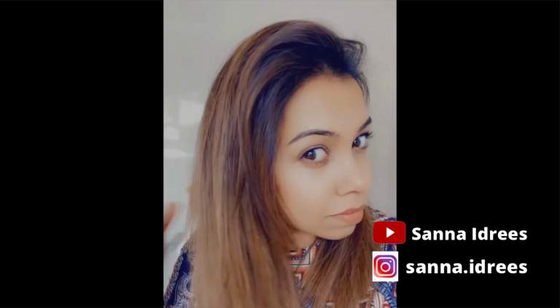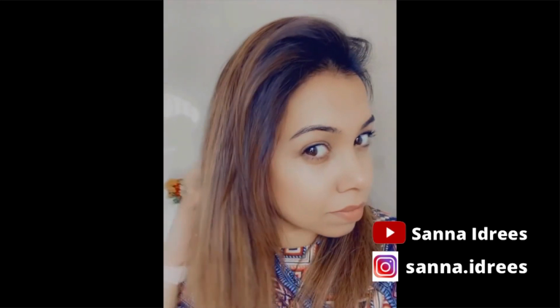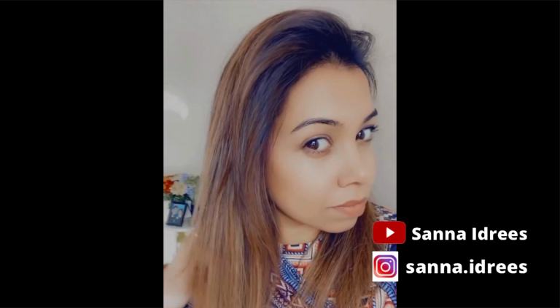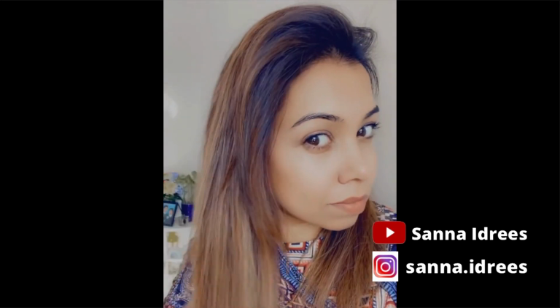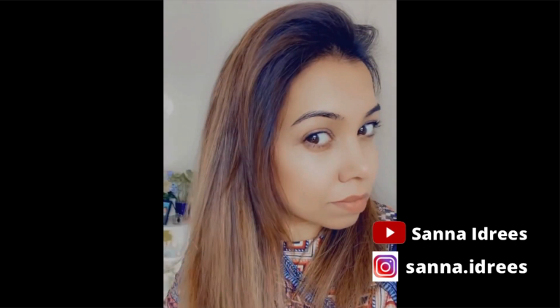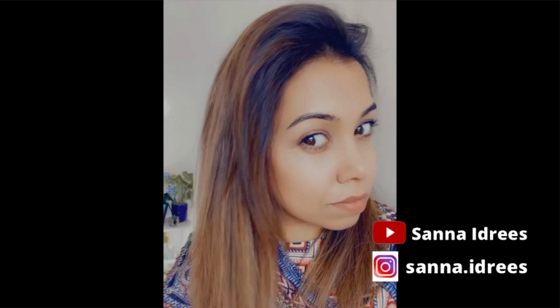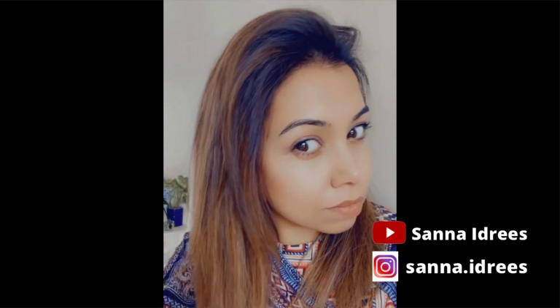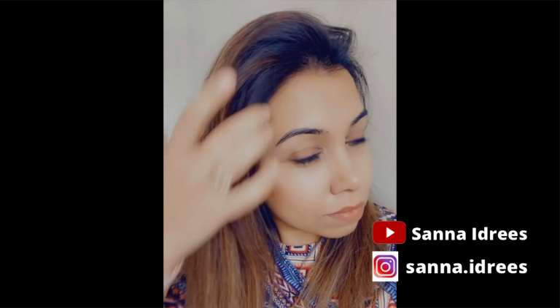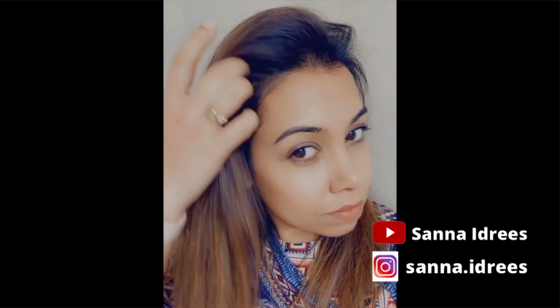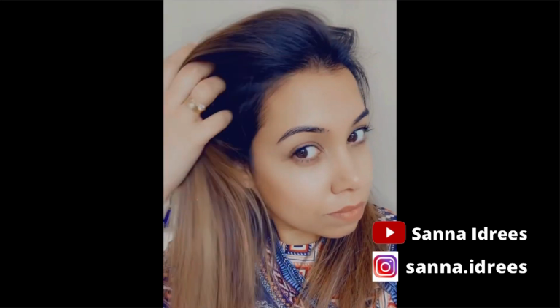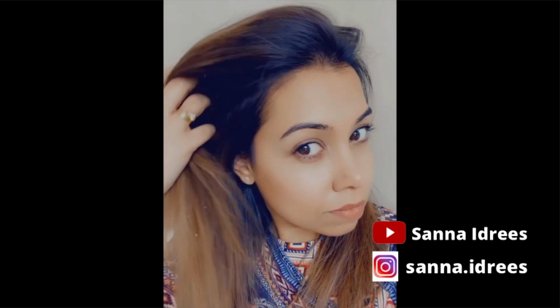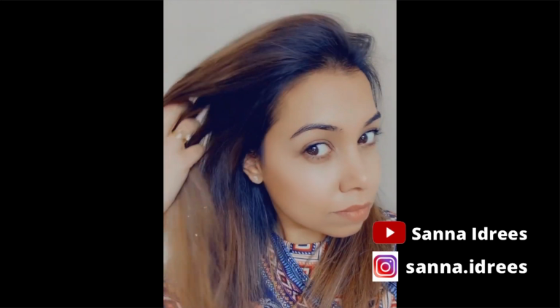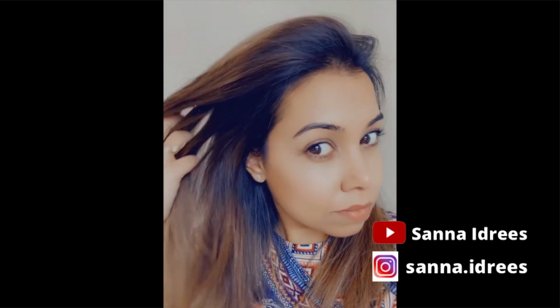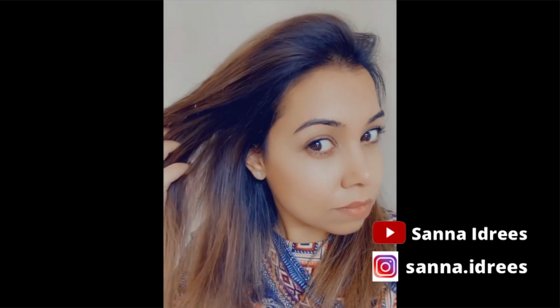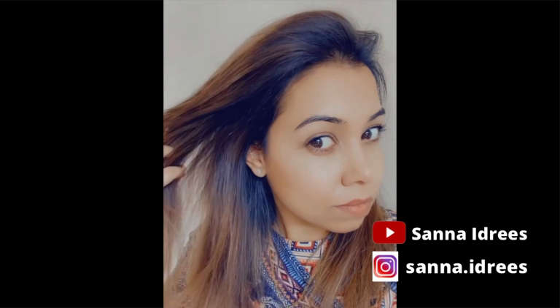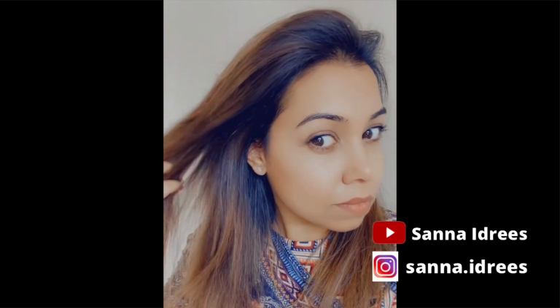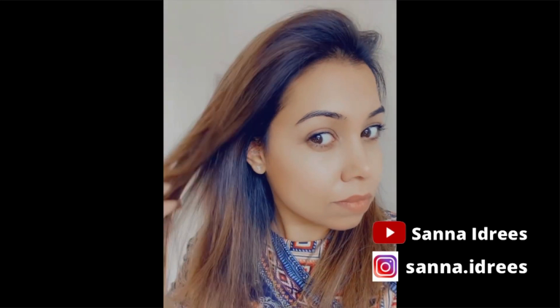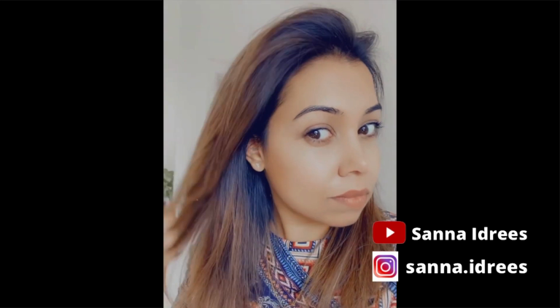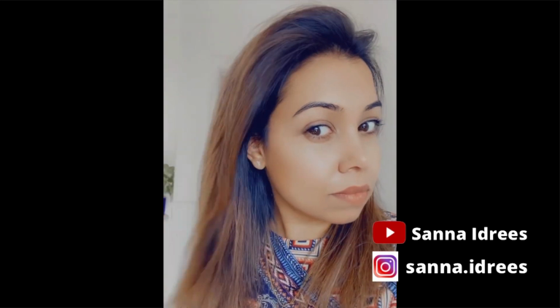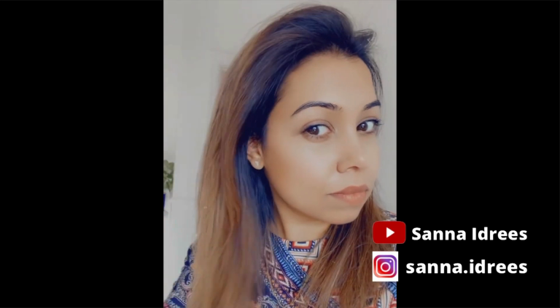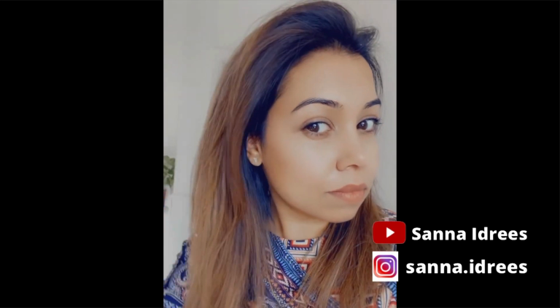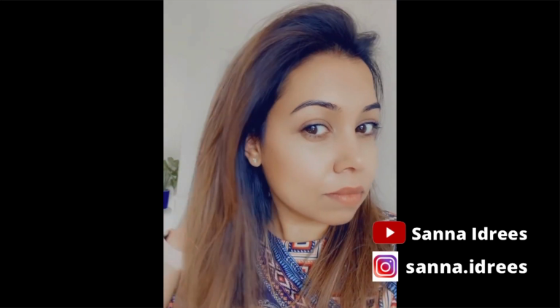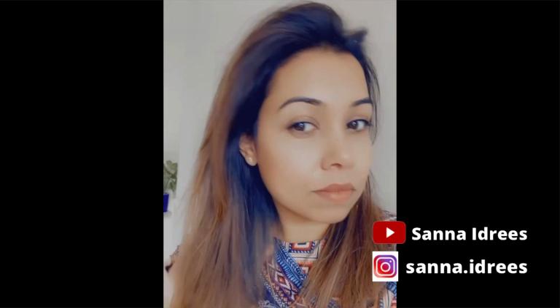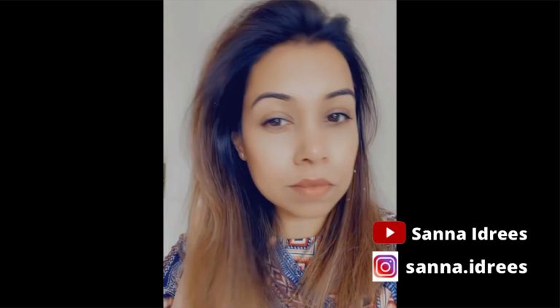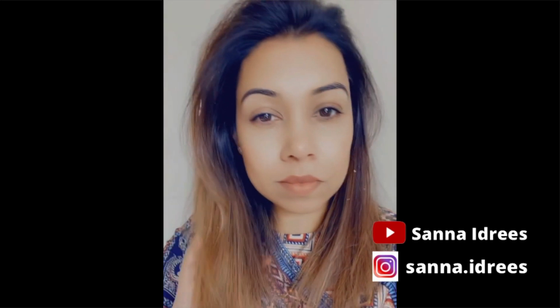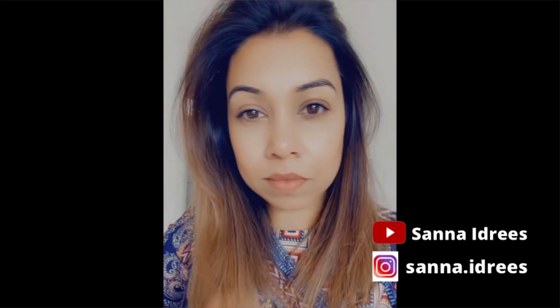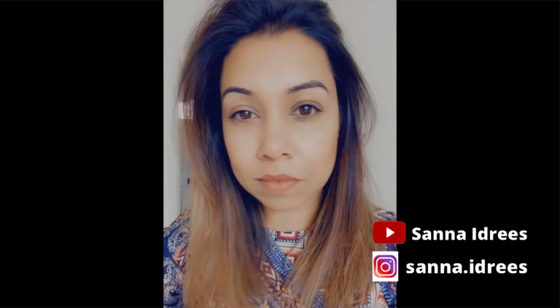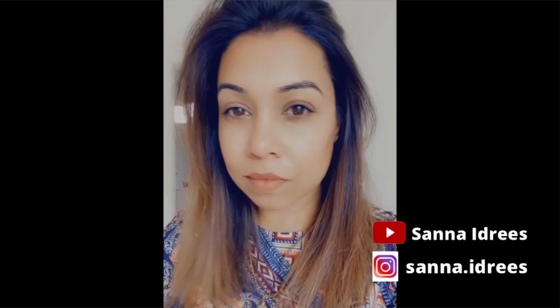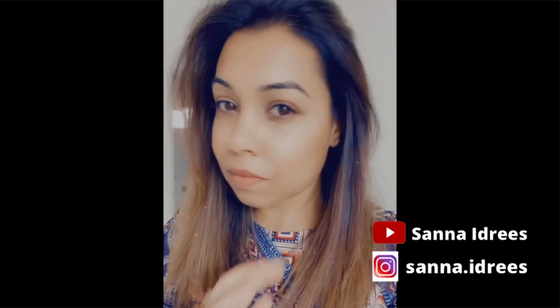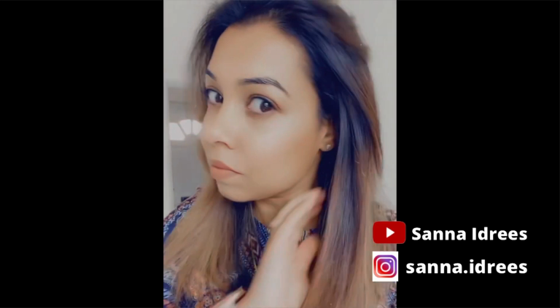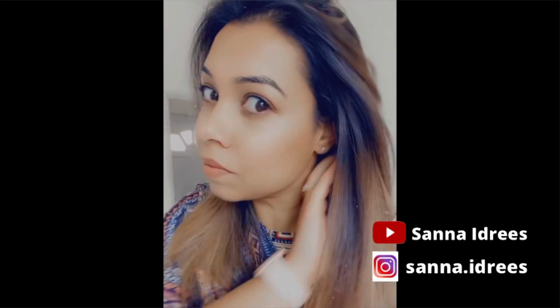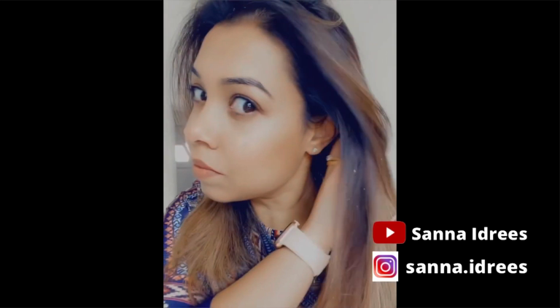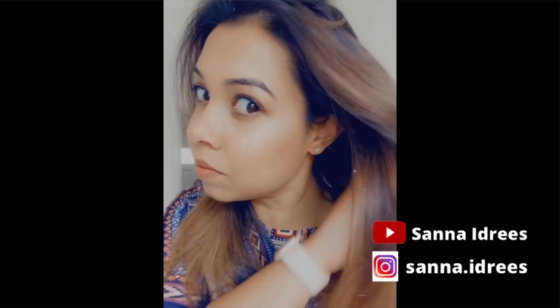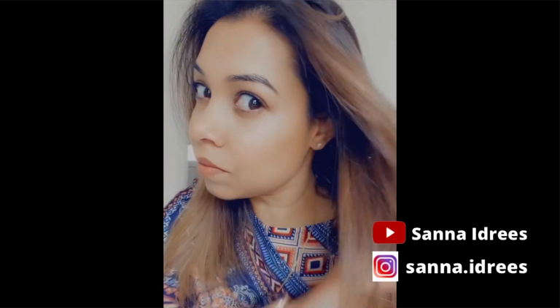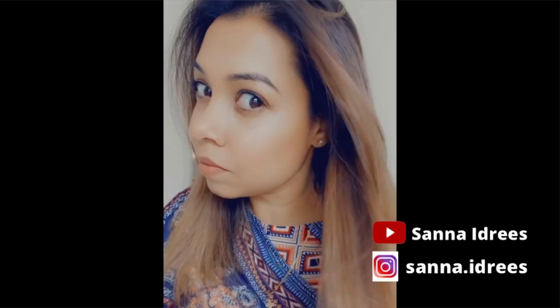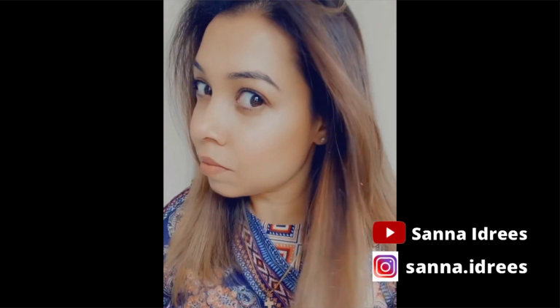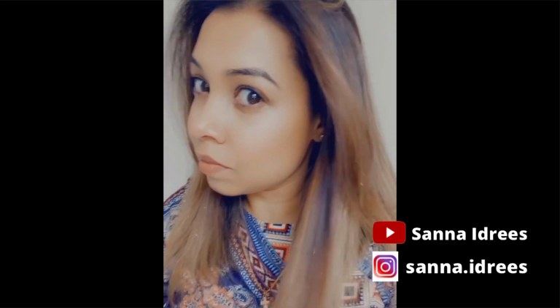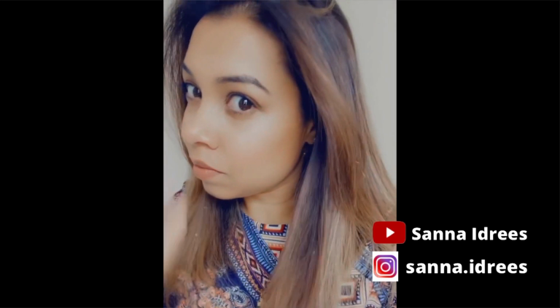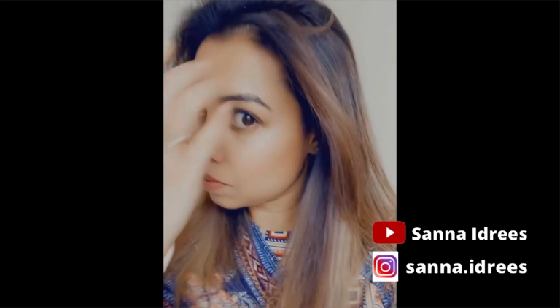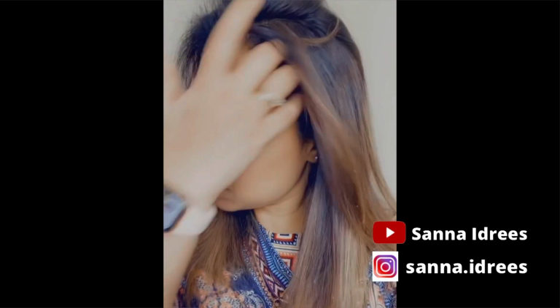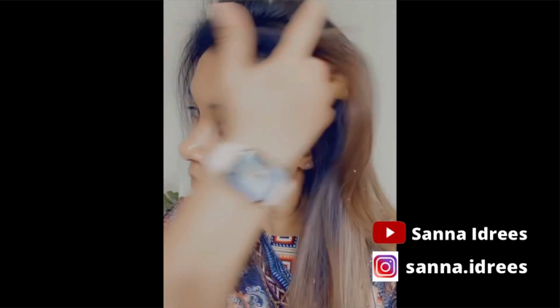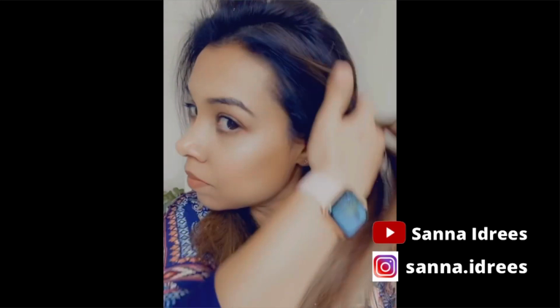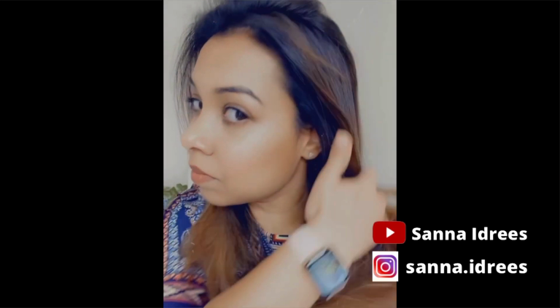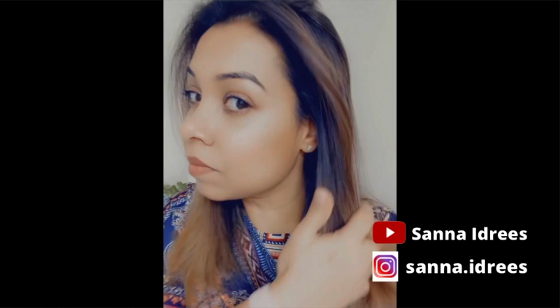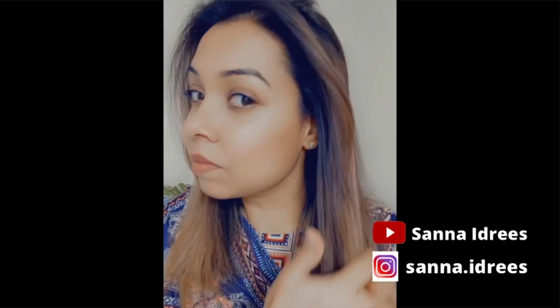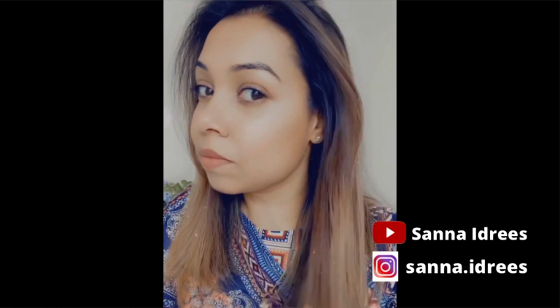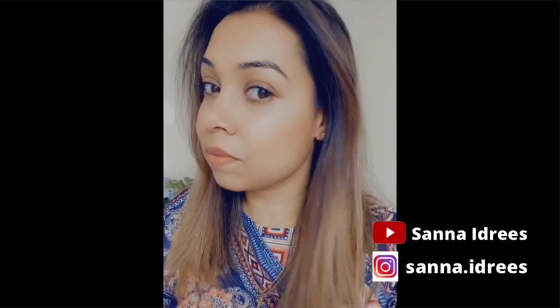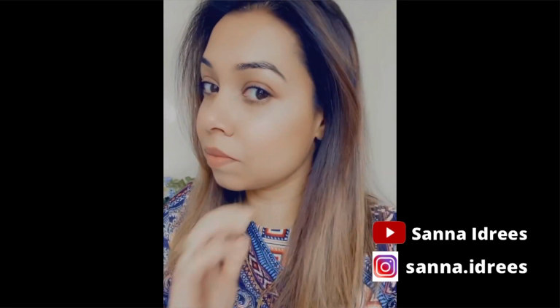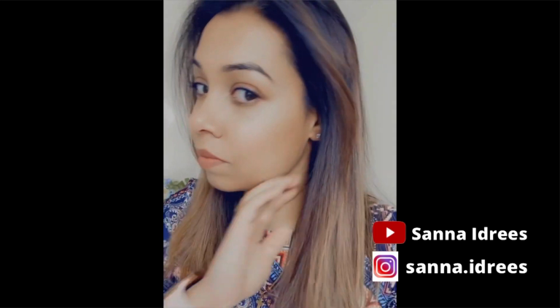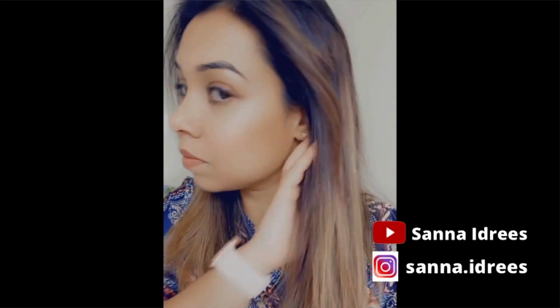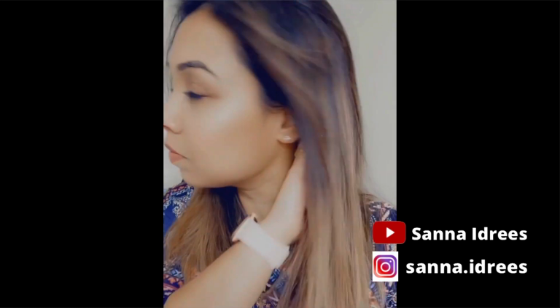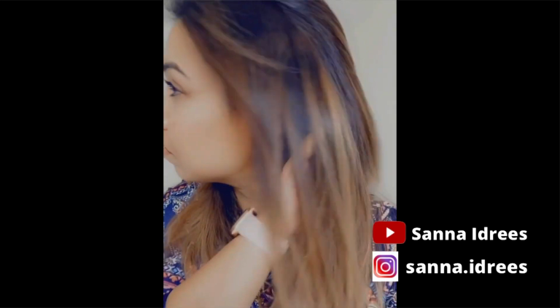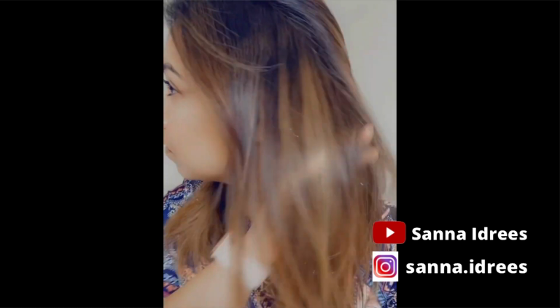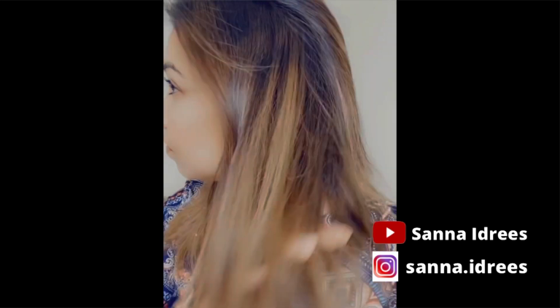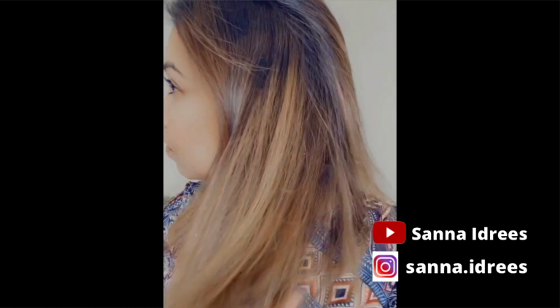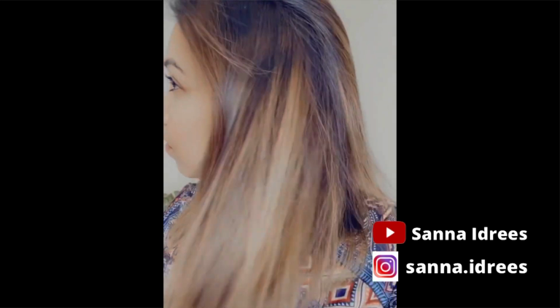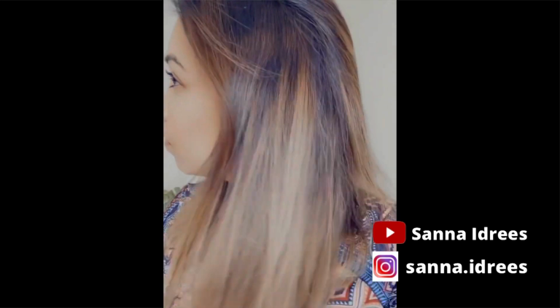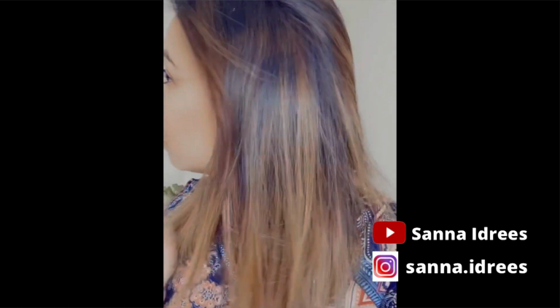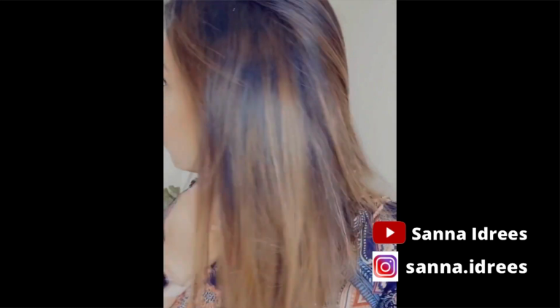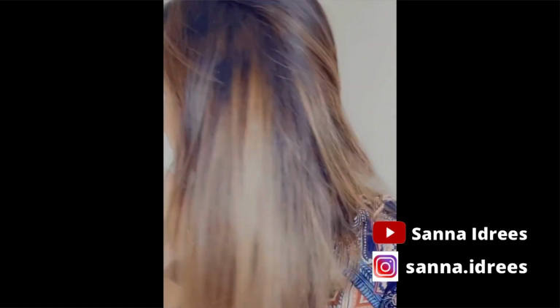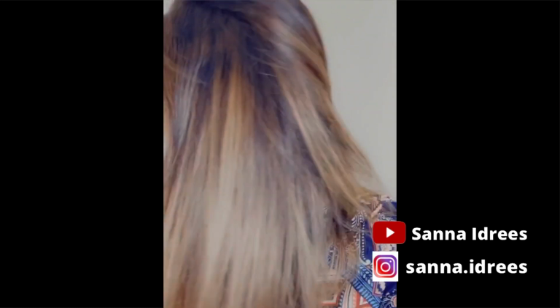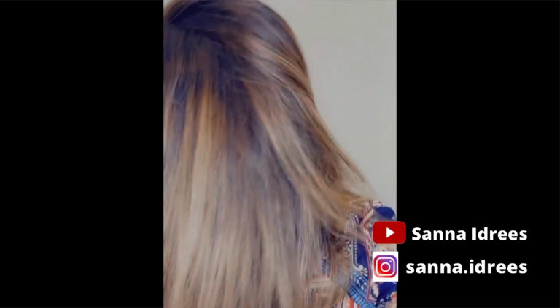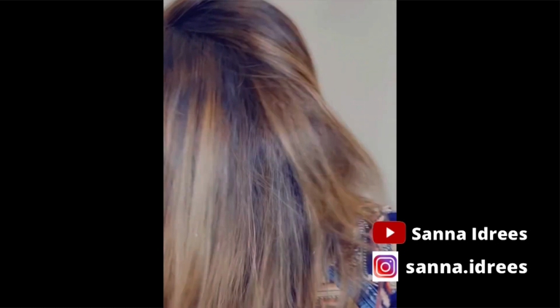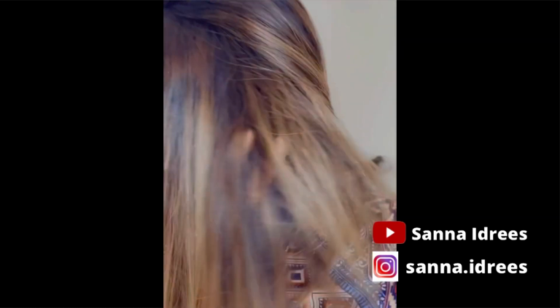My hair feels thicker, volumized, and very smooth and silky.